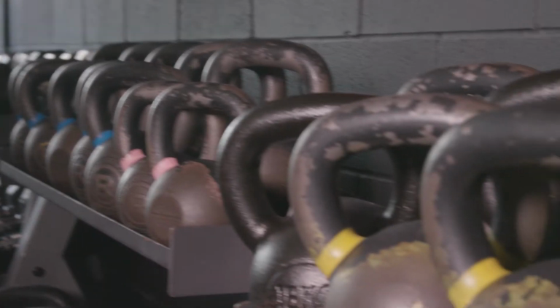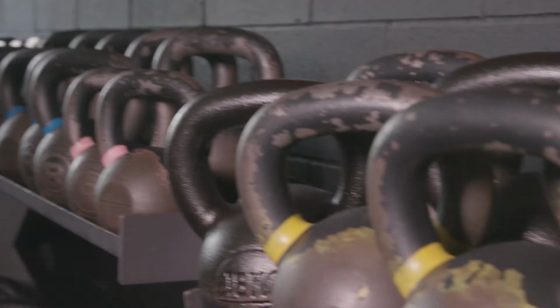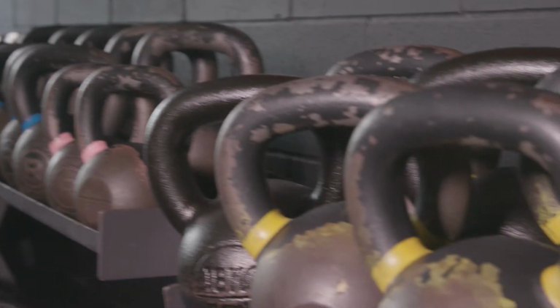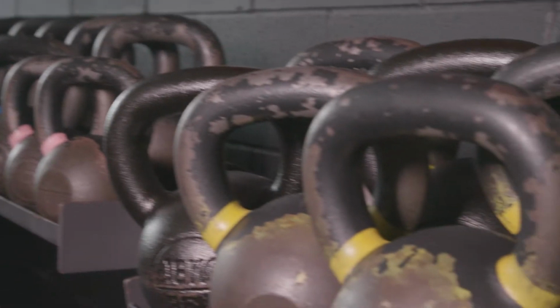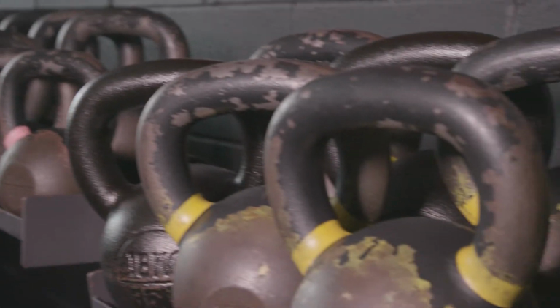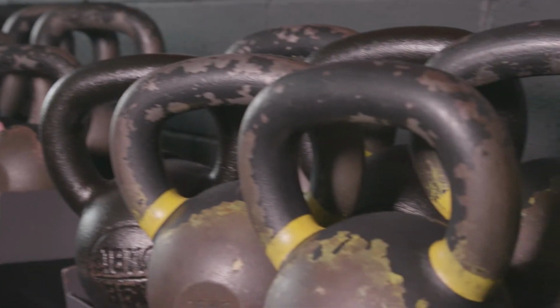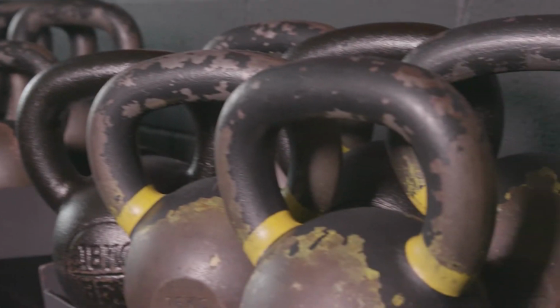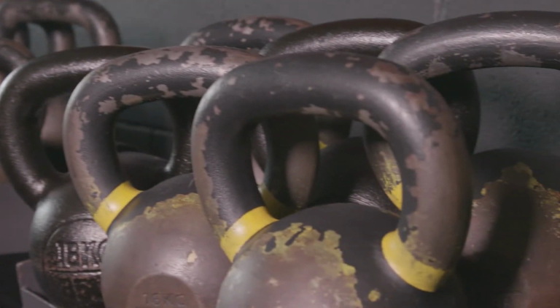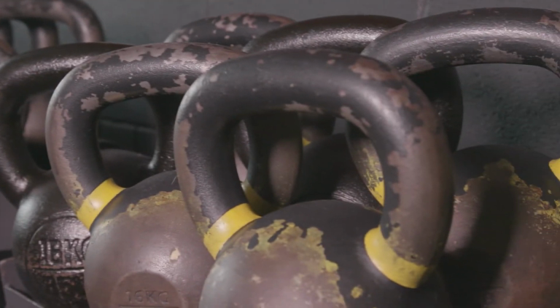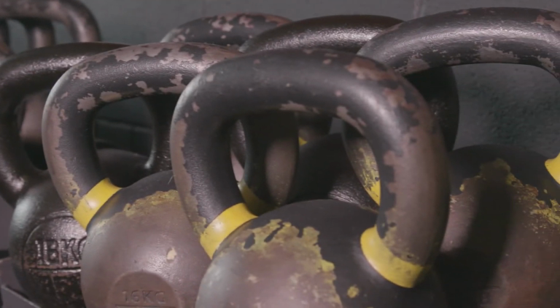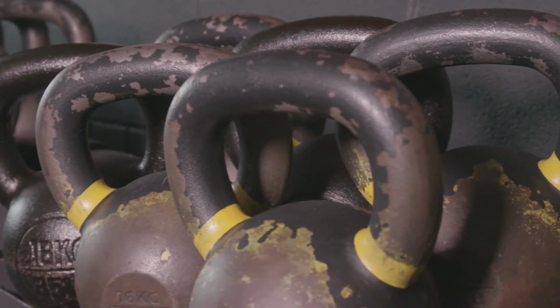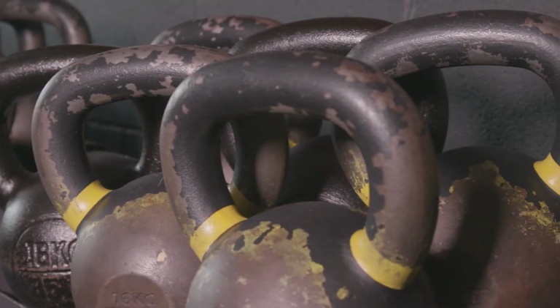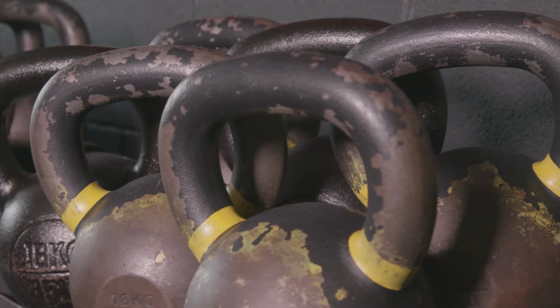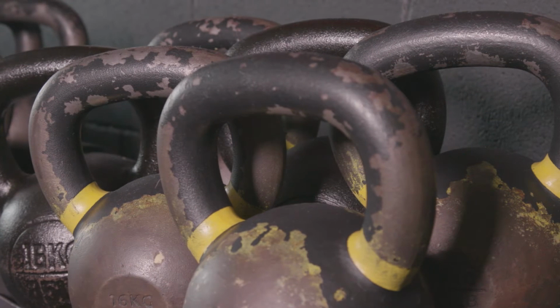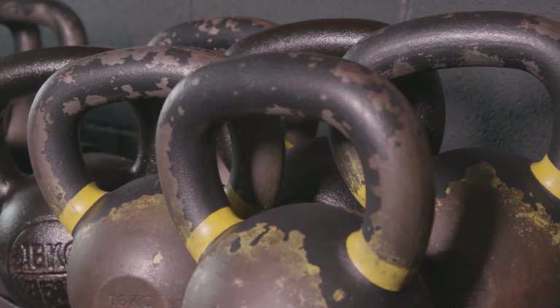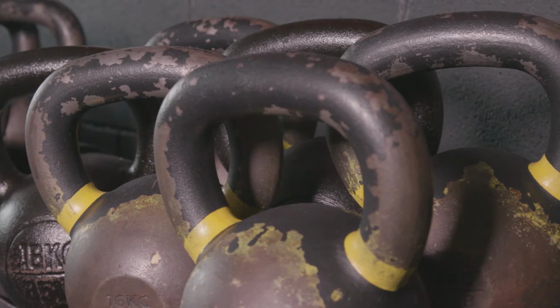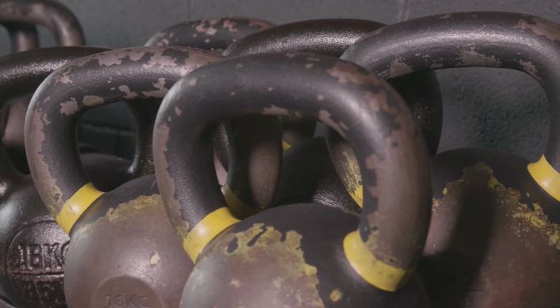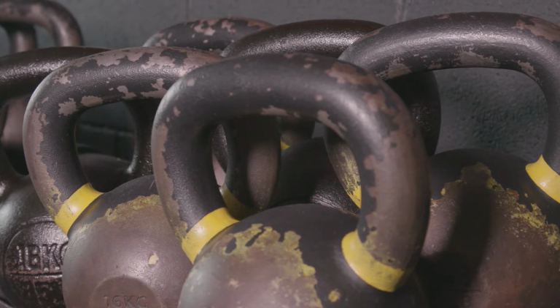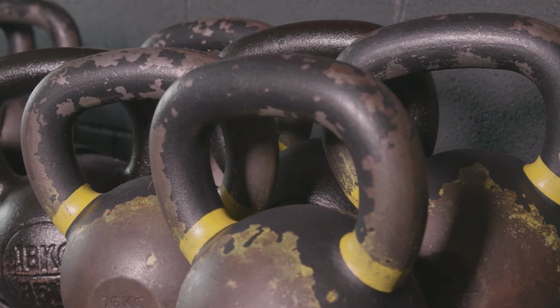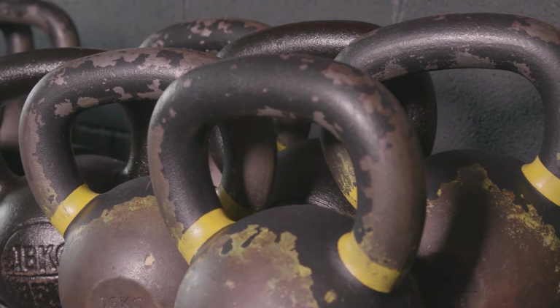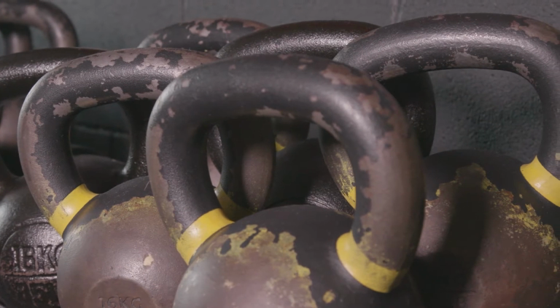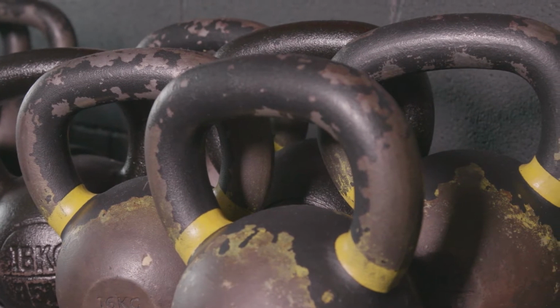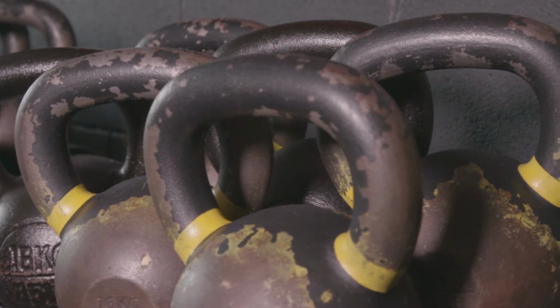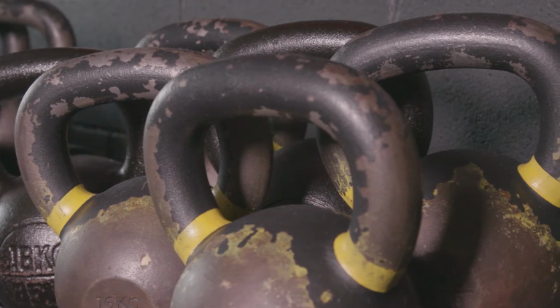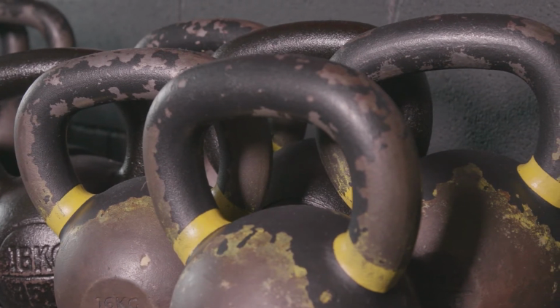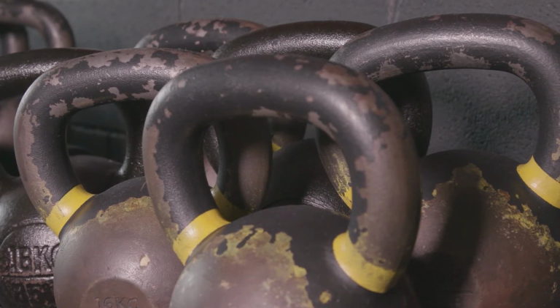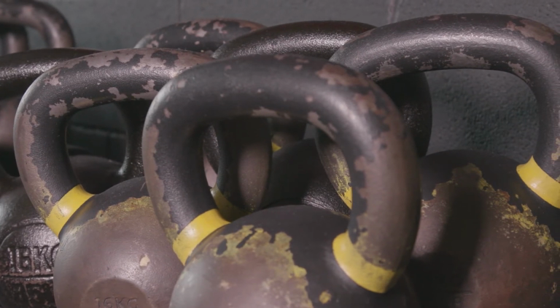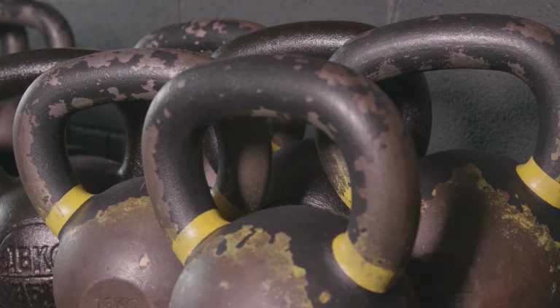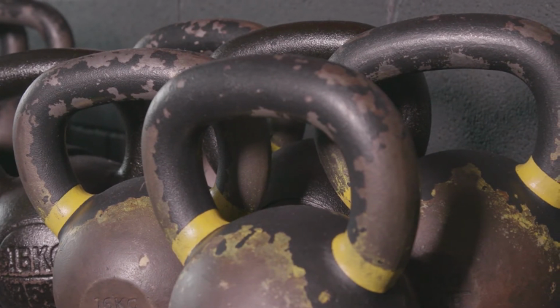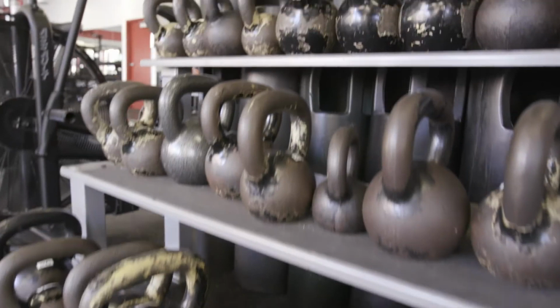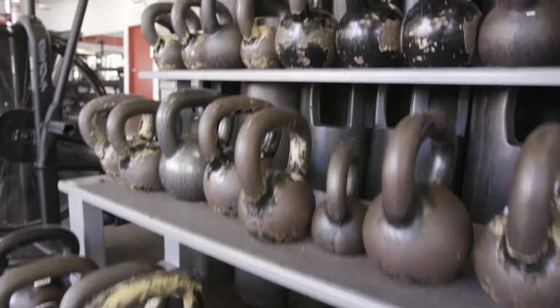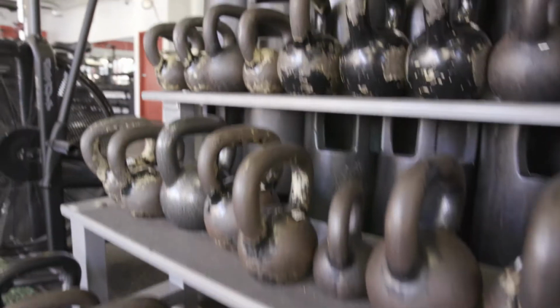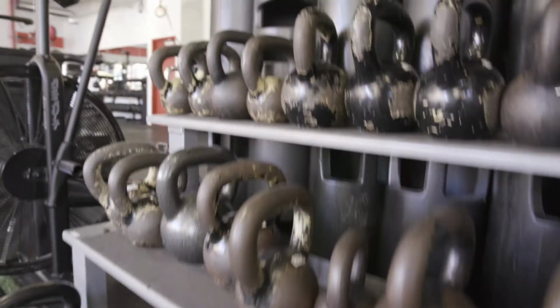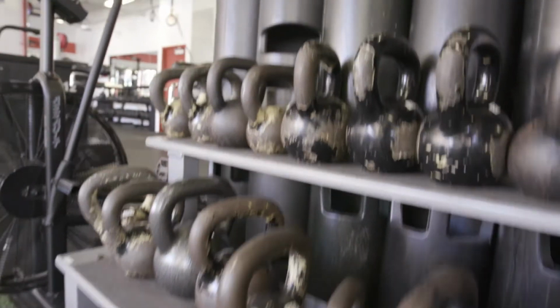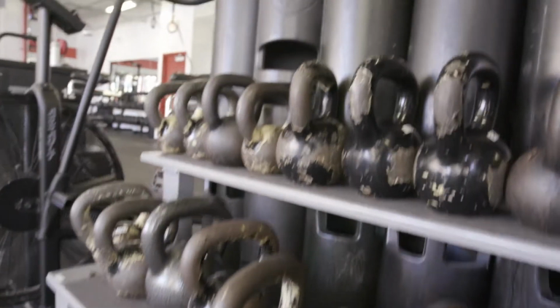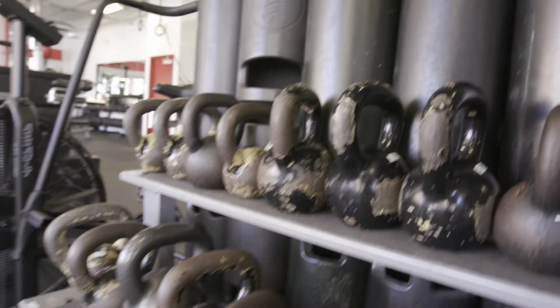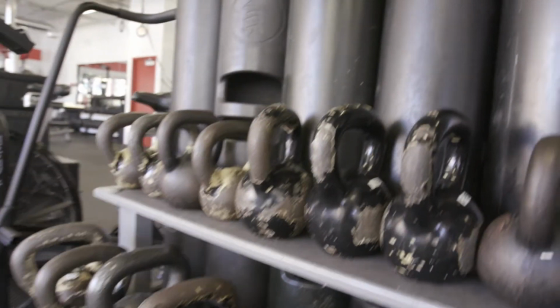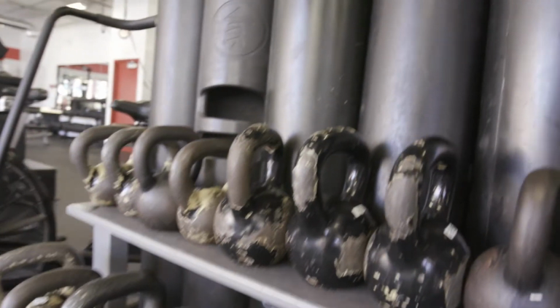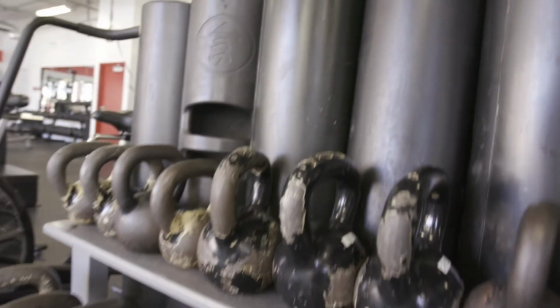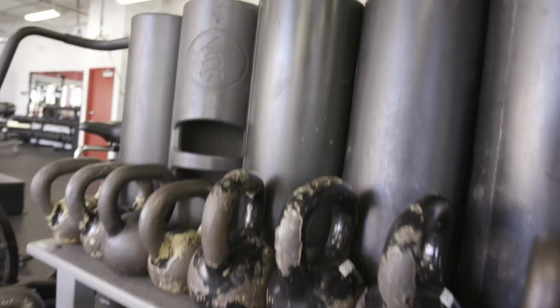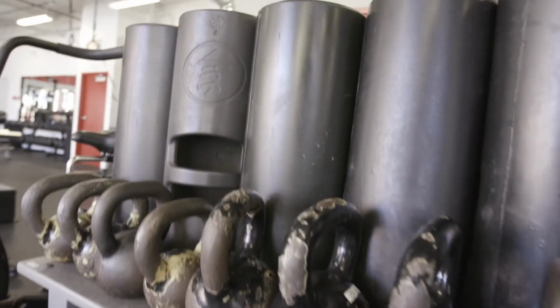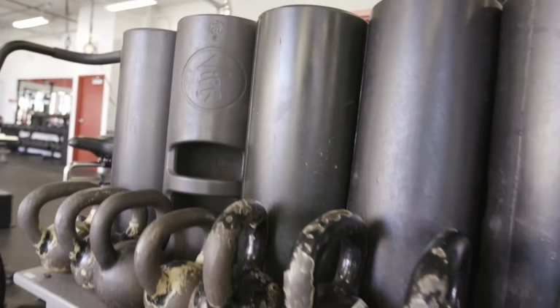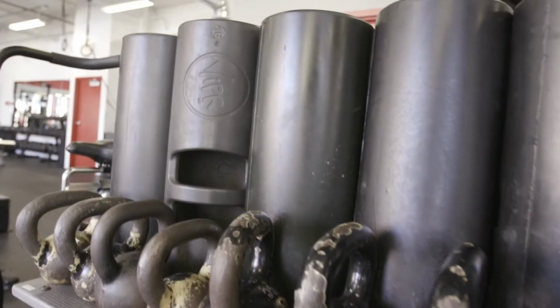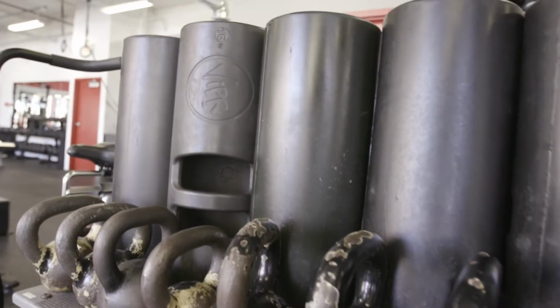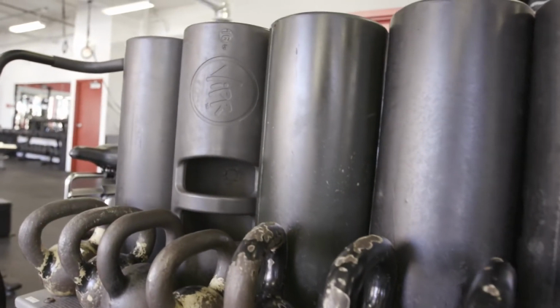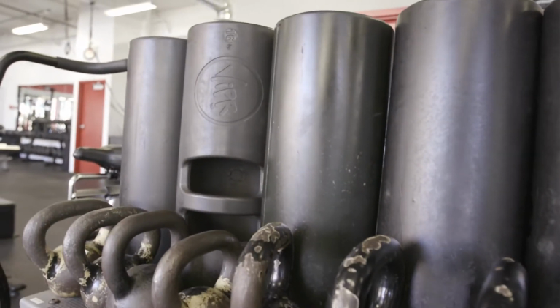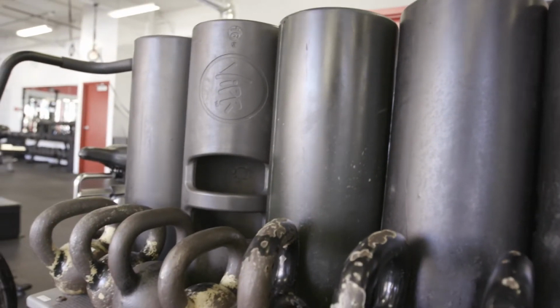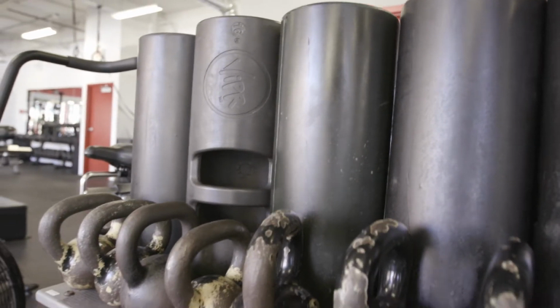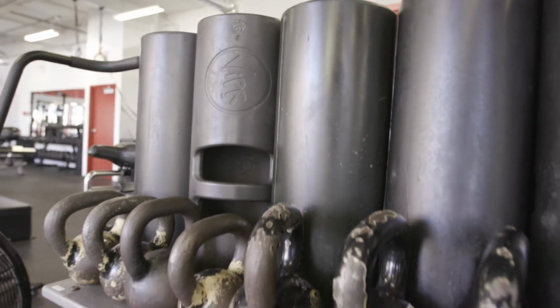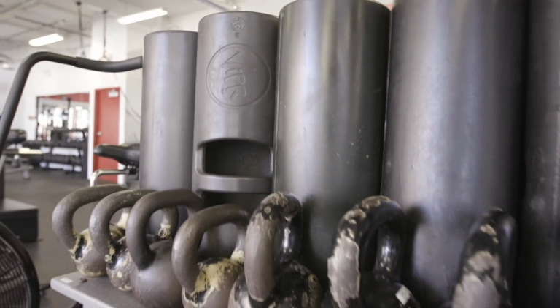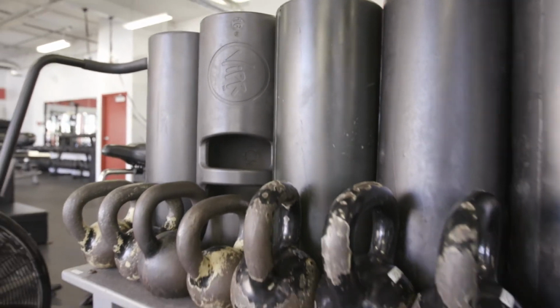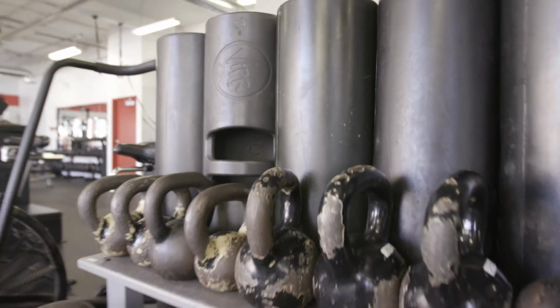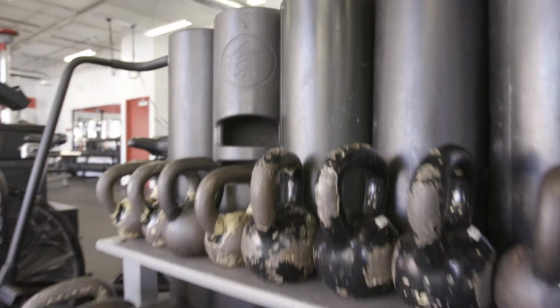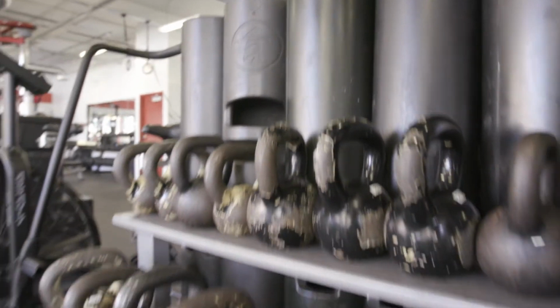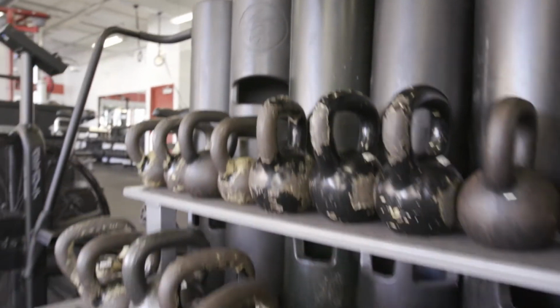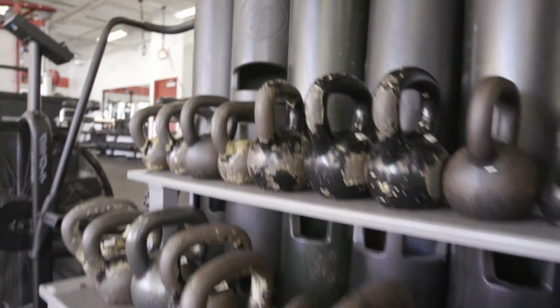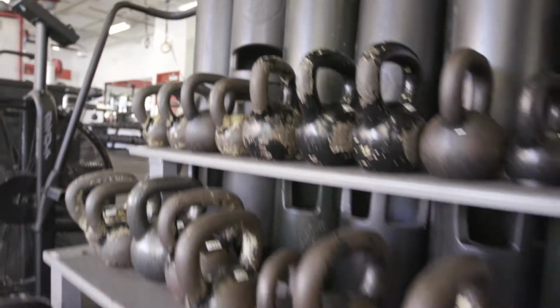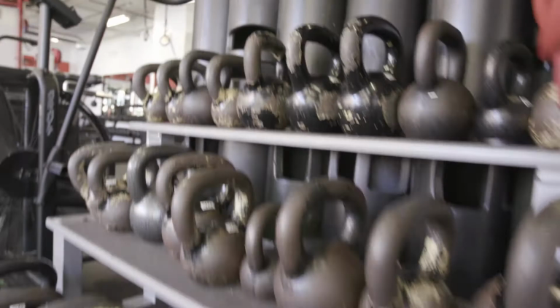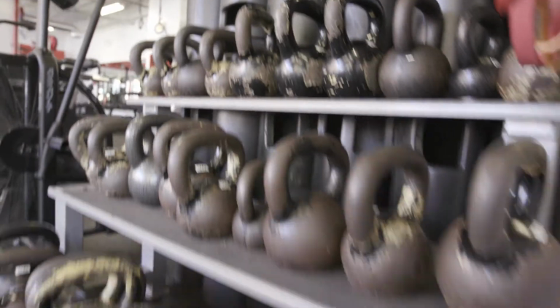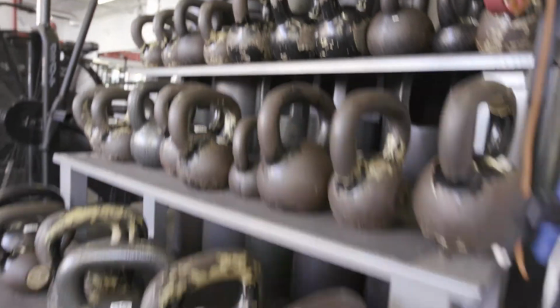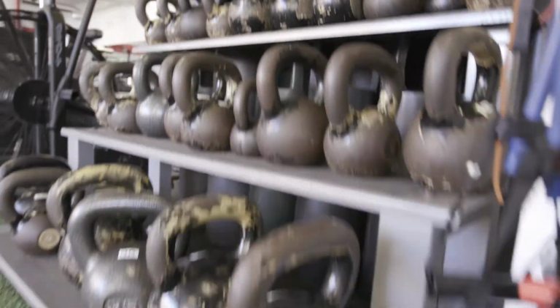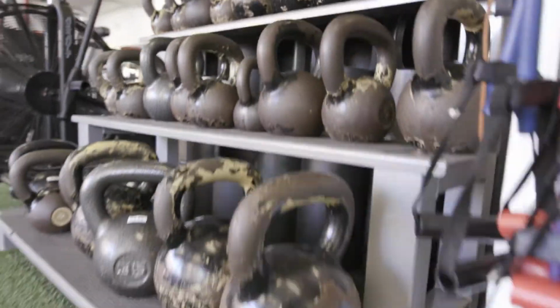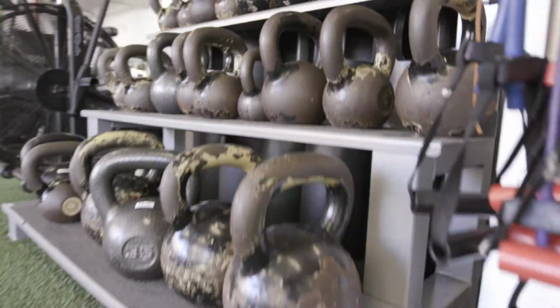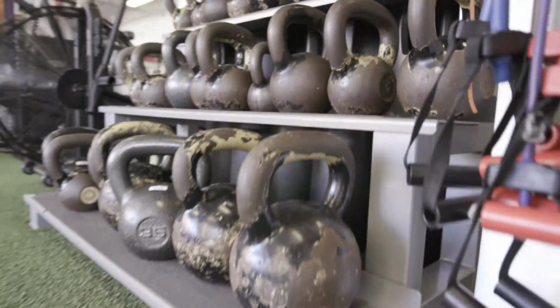Kettlebells are an amazing piece of equipment. You can travel with them and they really focus on stability, which is the foundation of all movement.